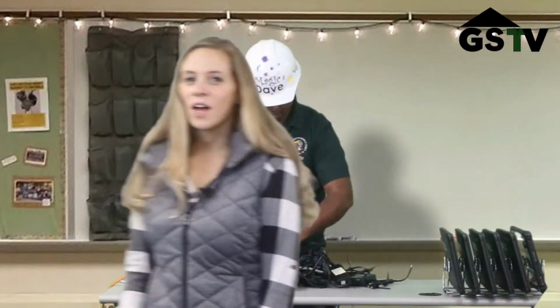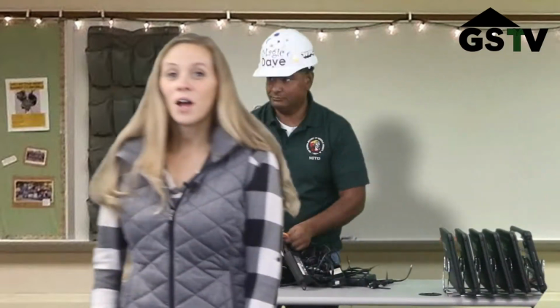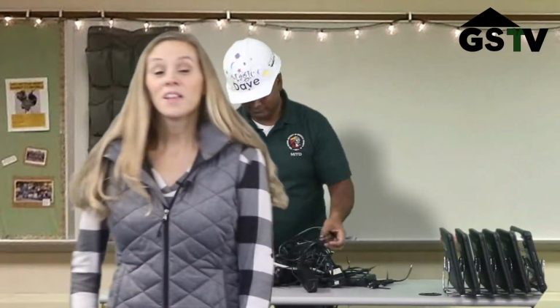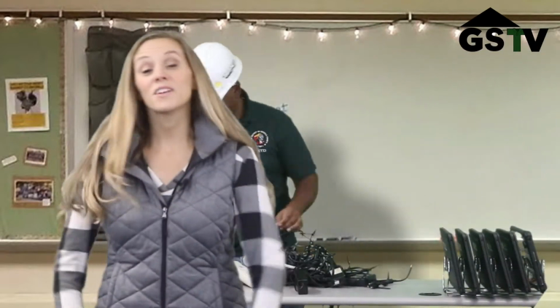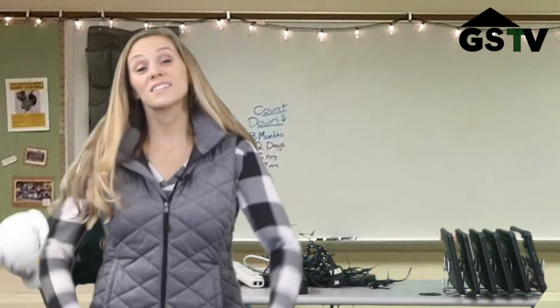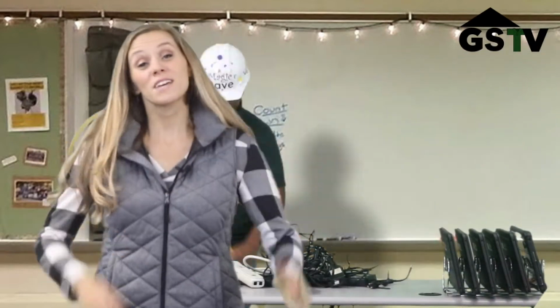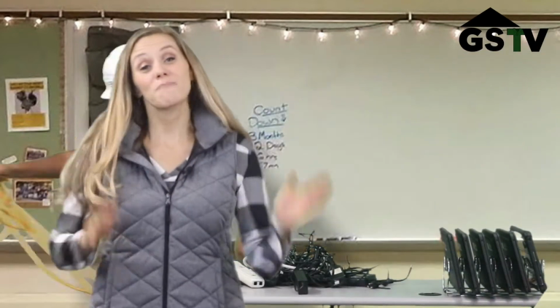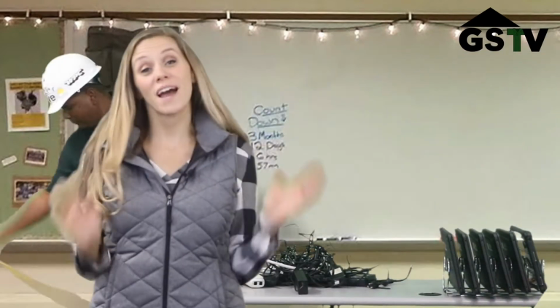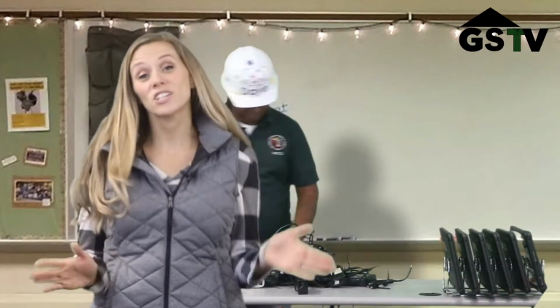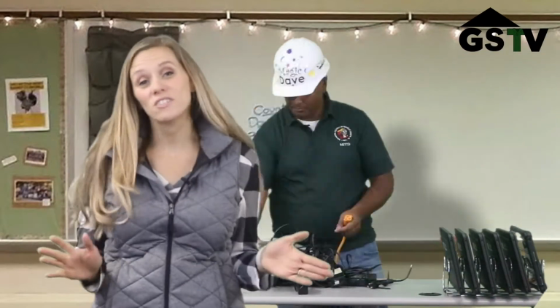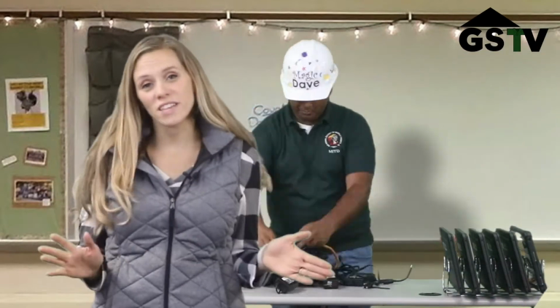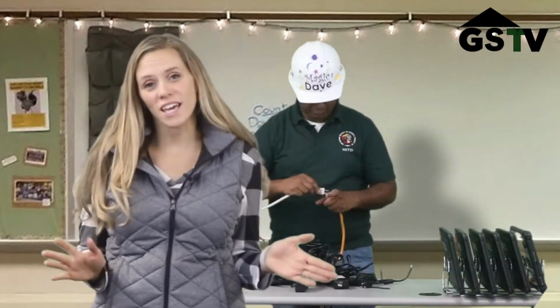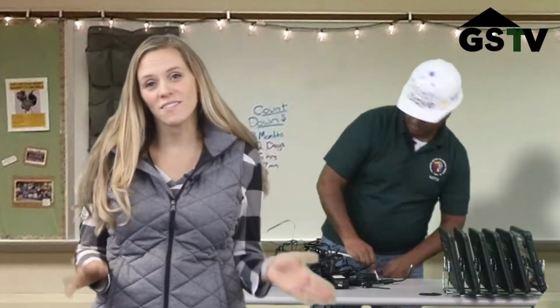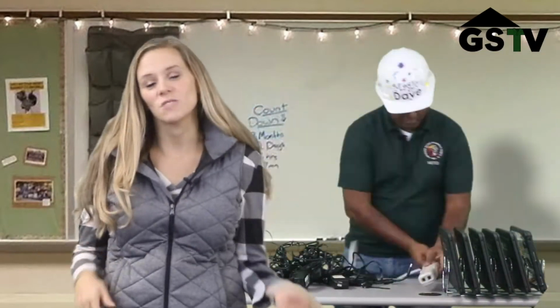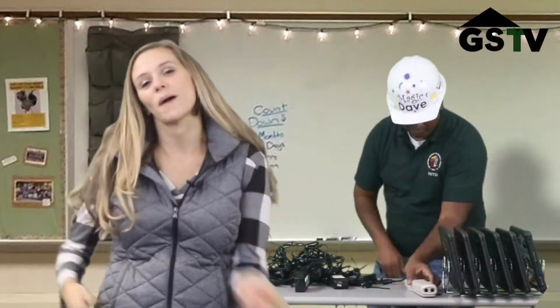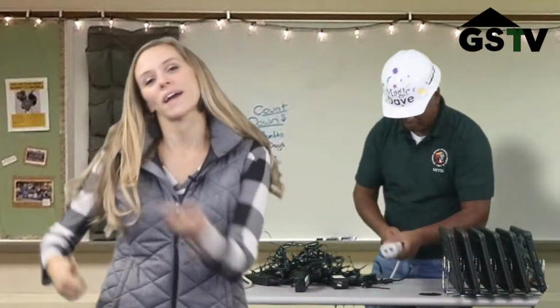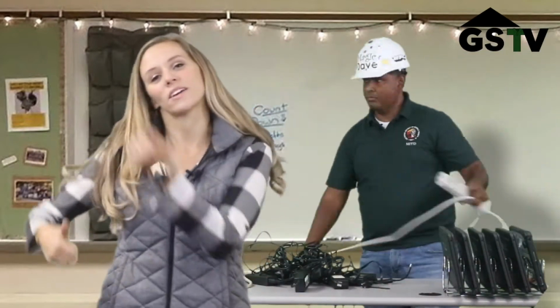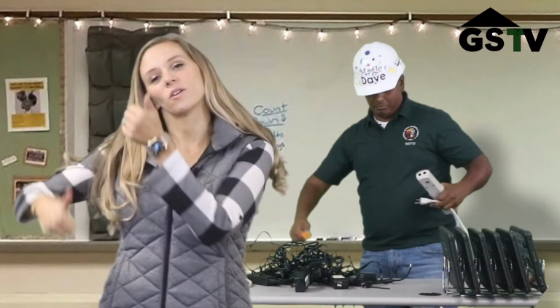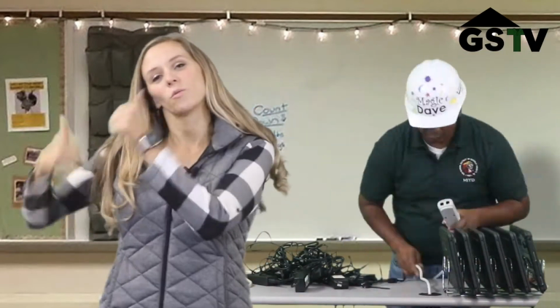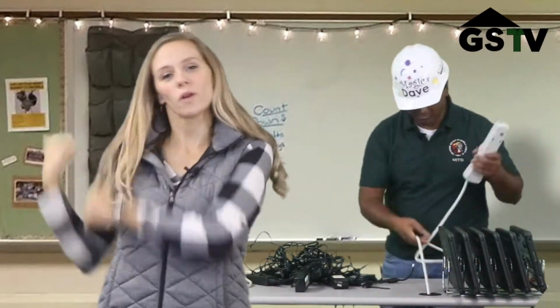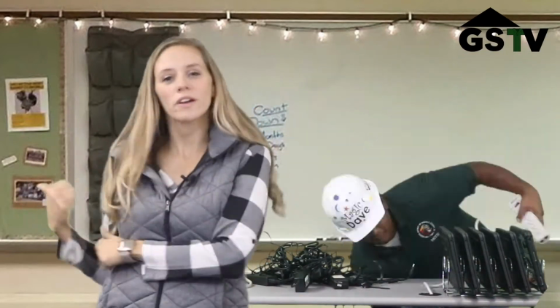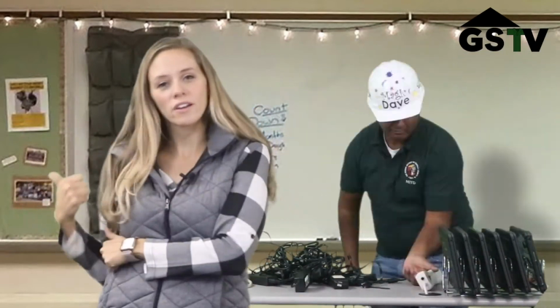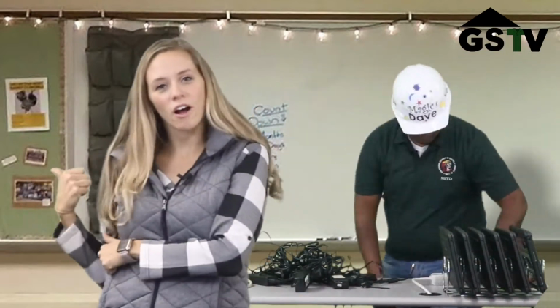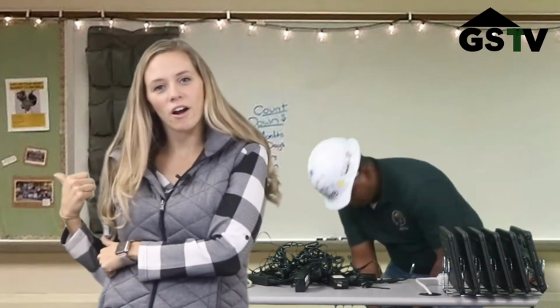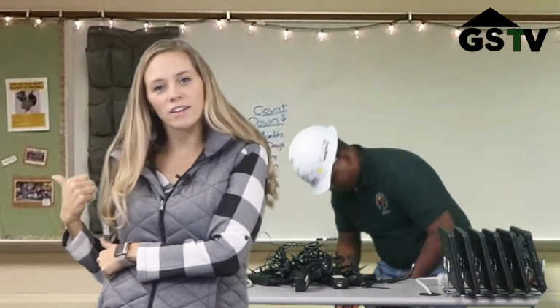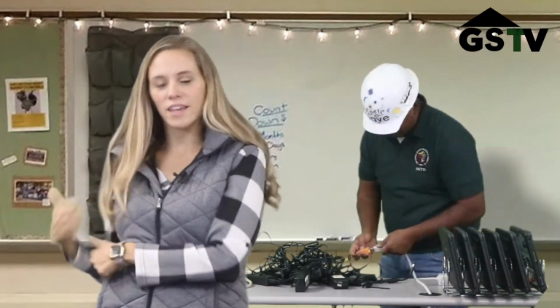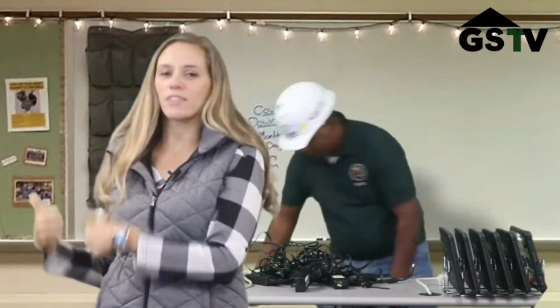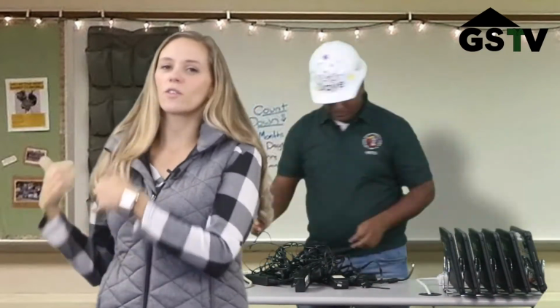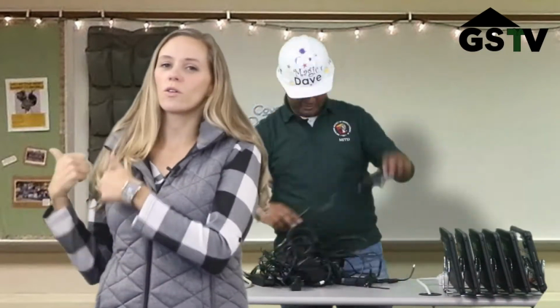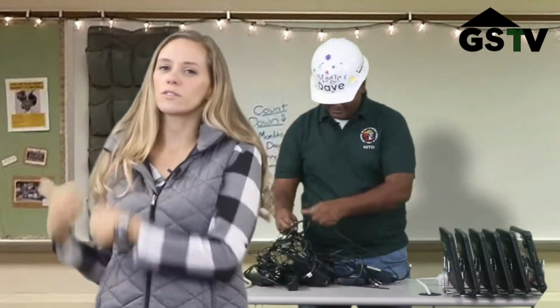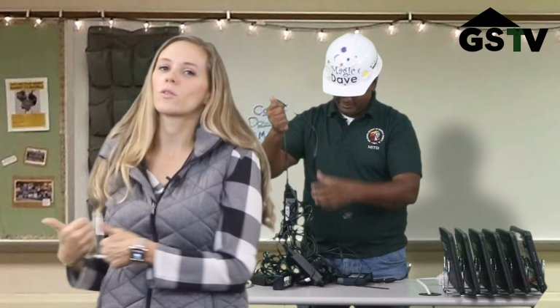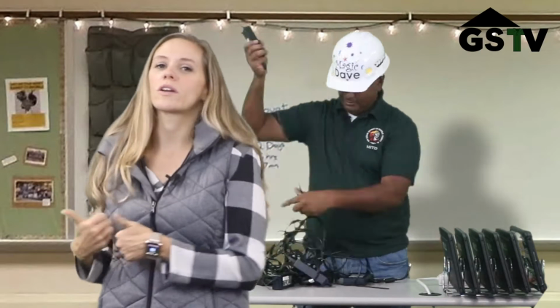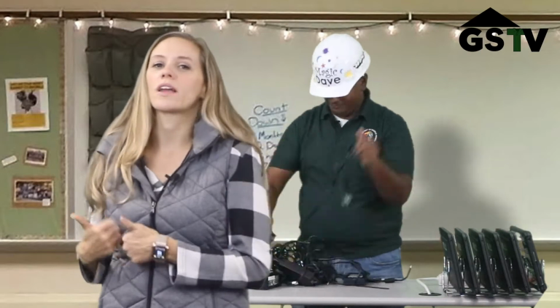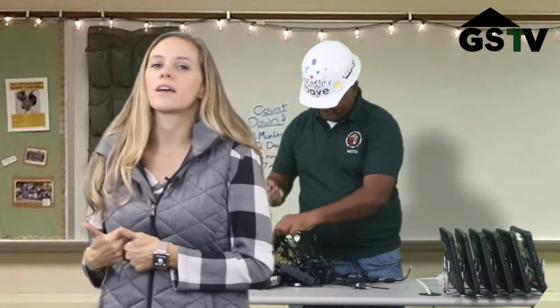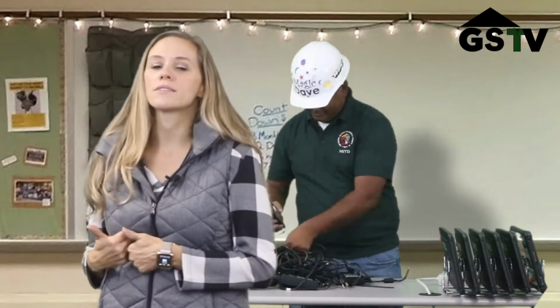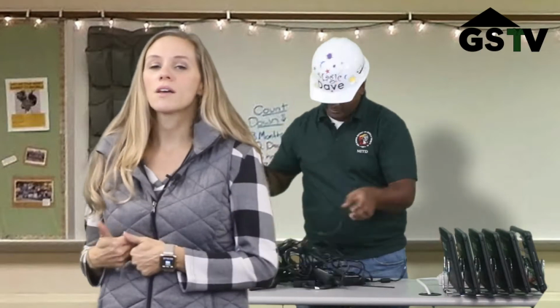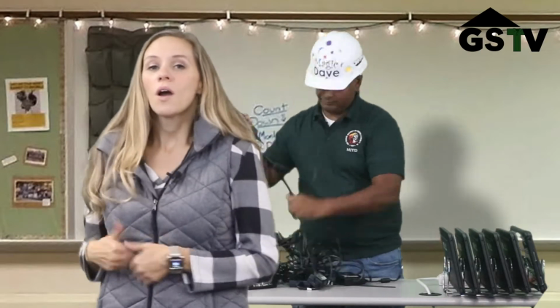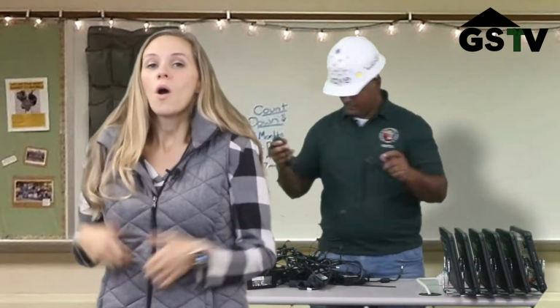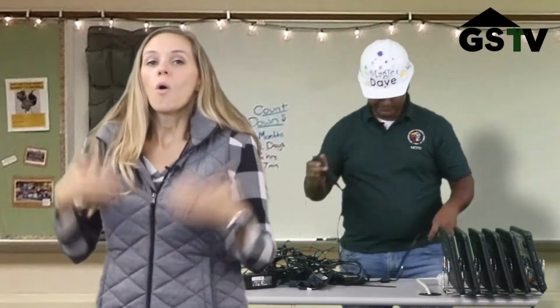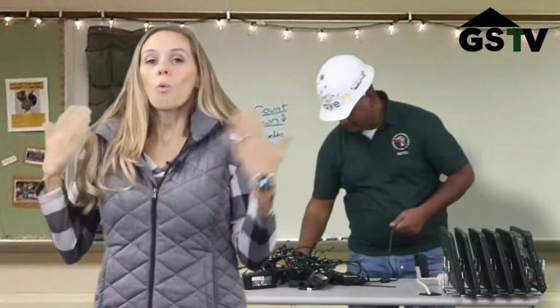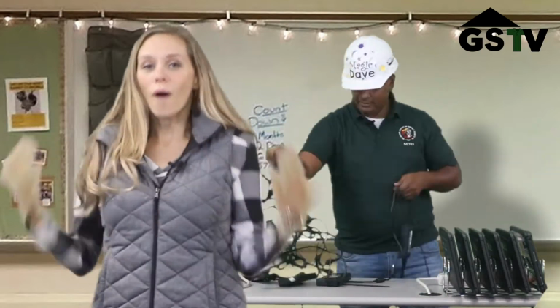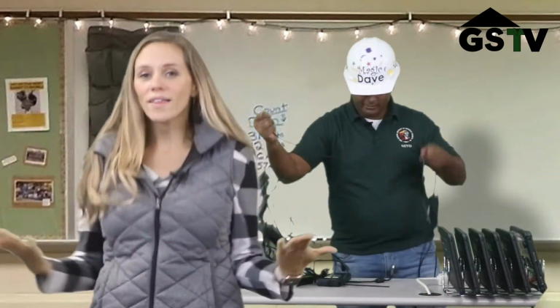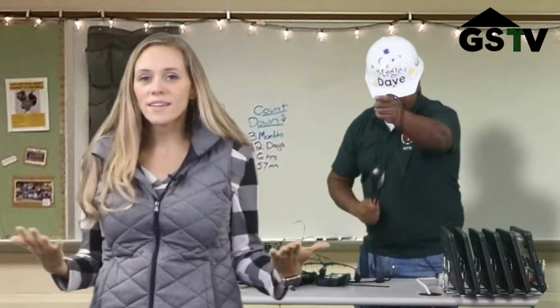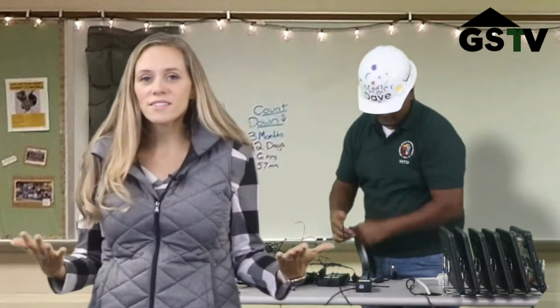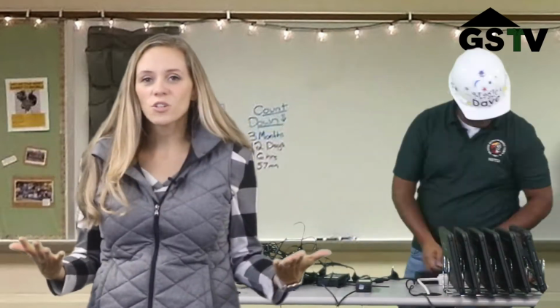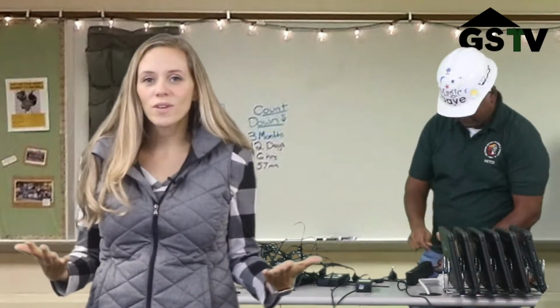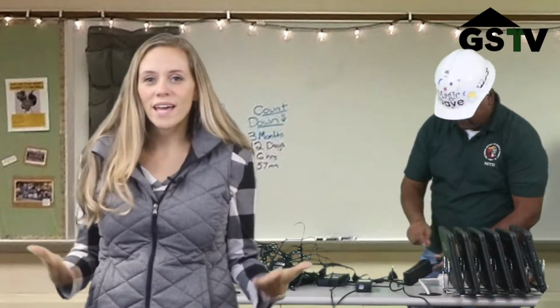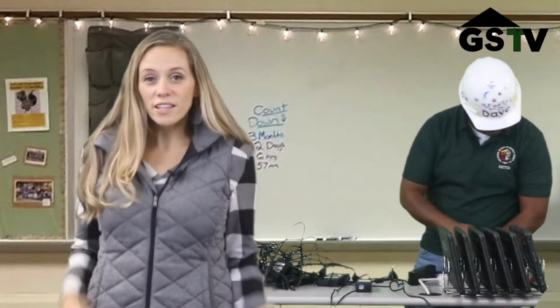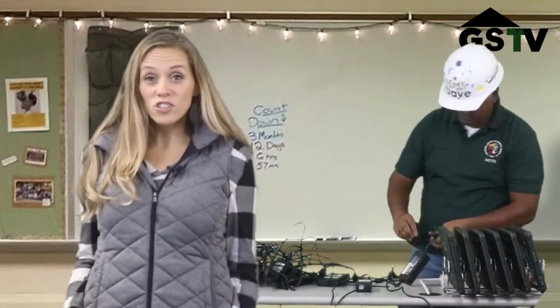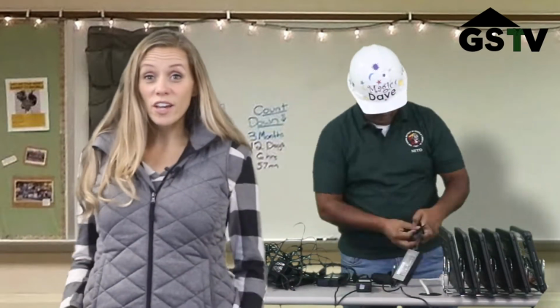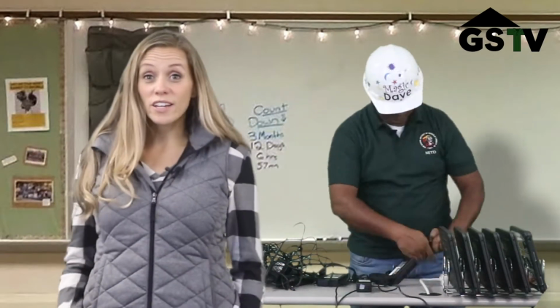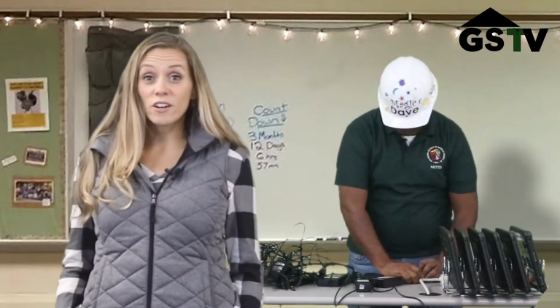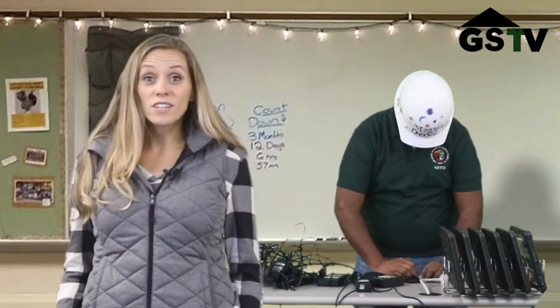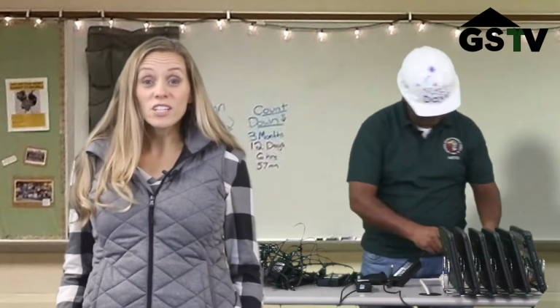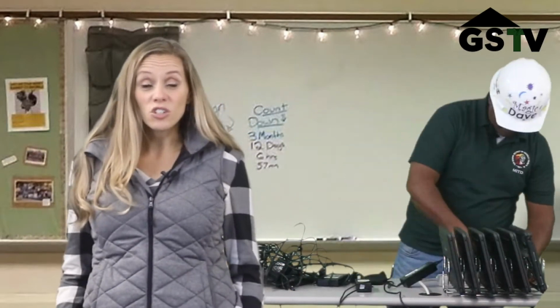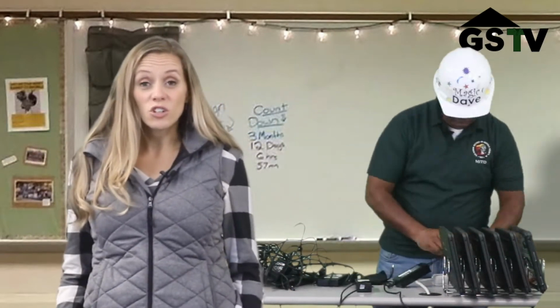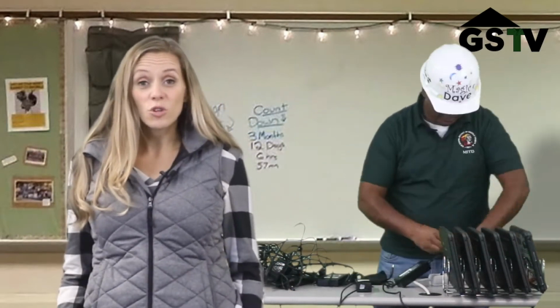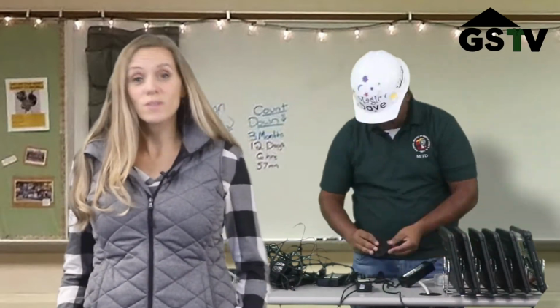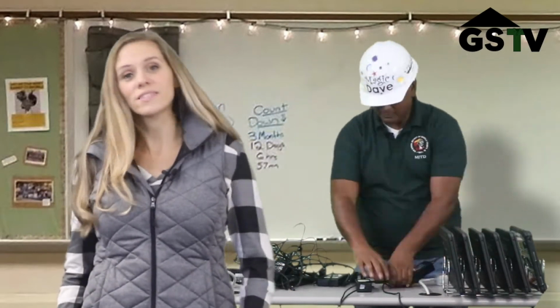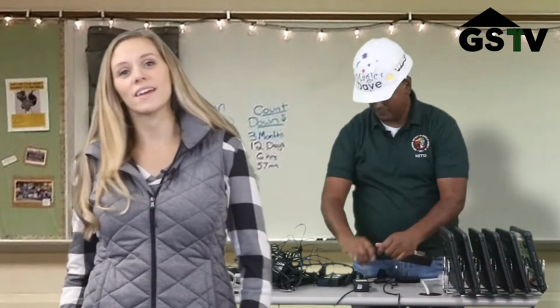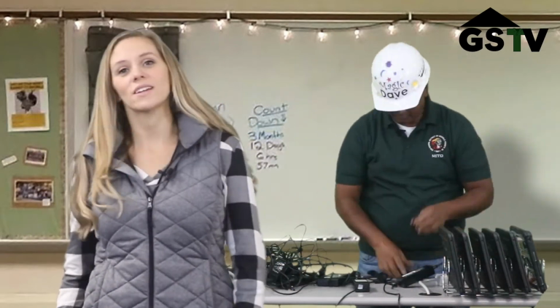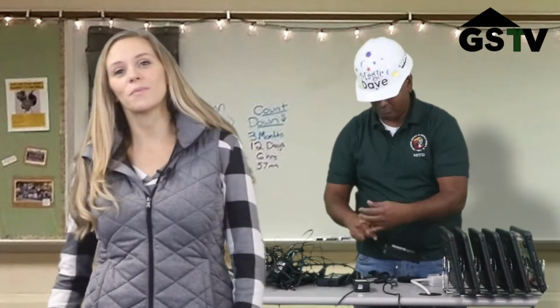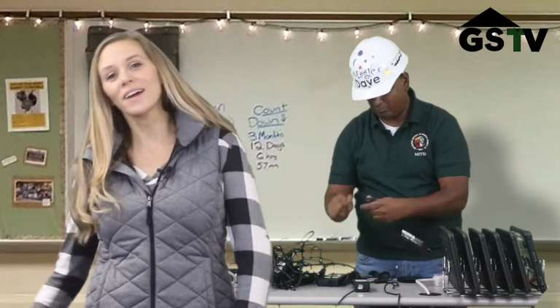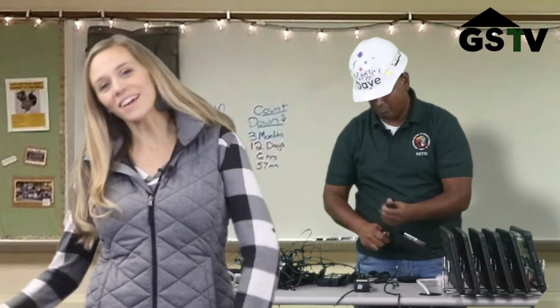Looks like Magic Dave is back here working hard, getting the cords organized. While he's doing that, let's check out our teacher who is taking a break.